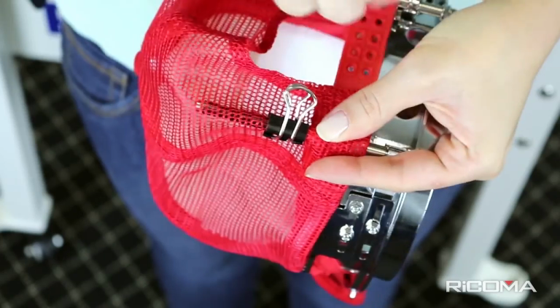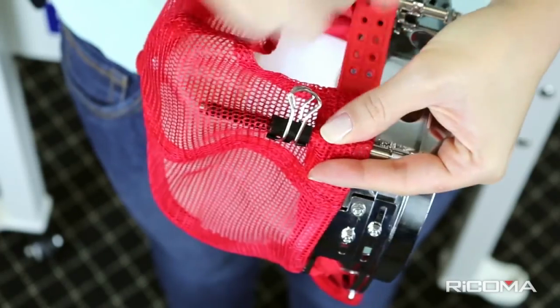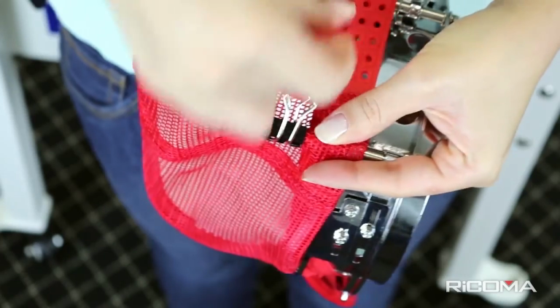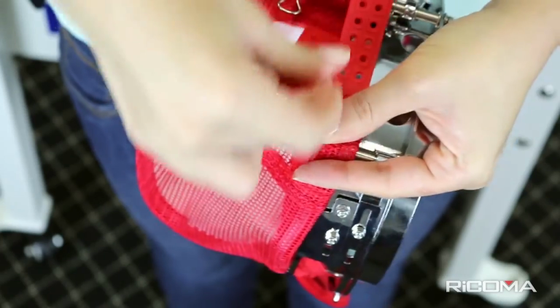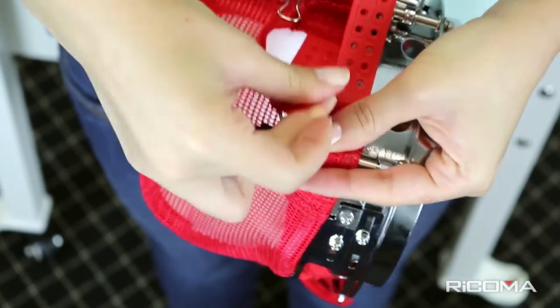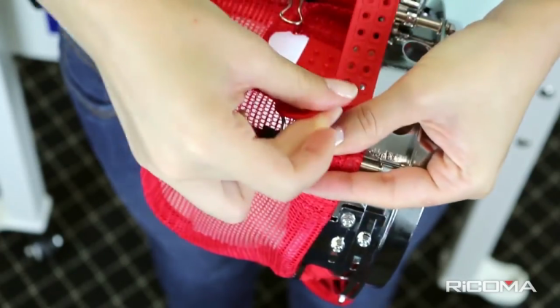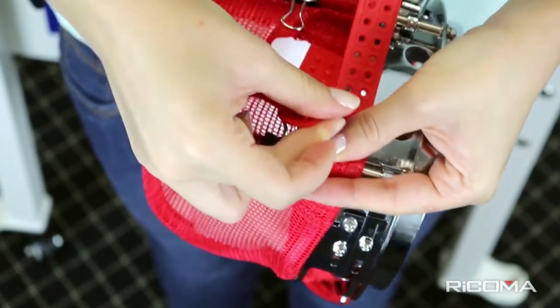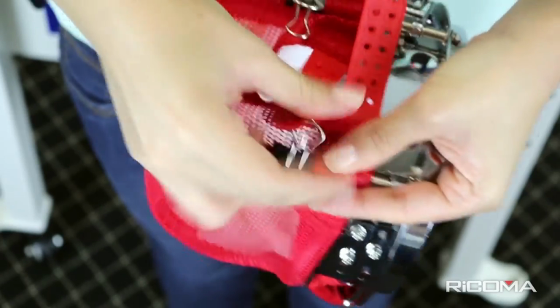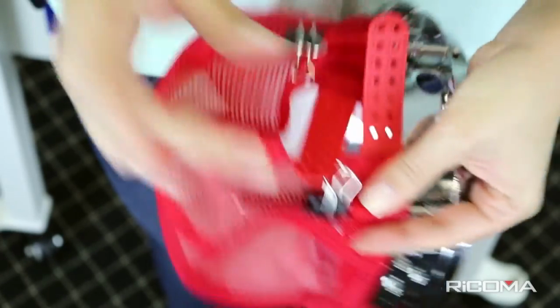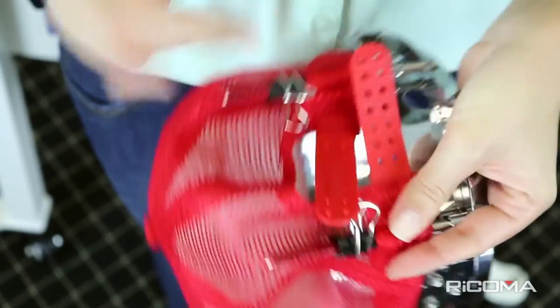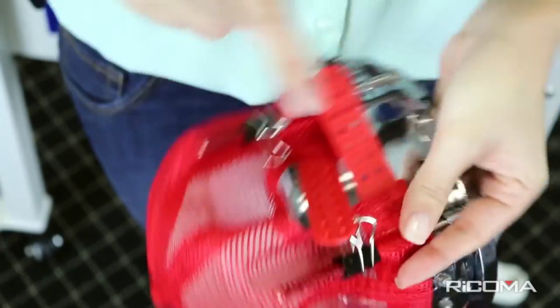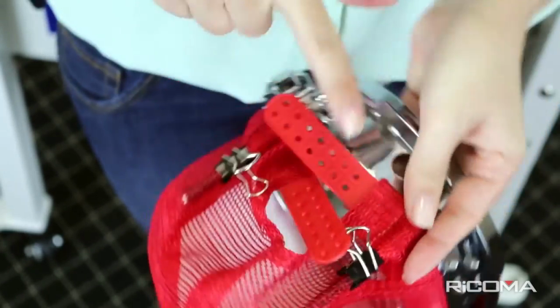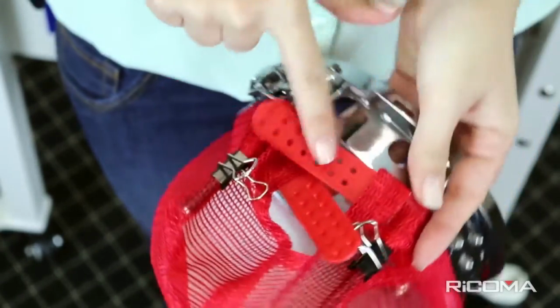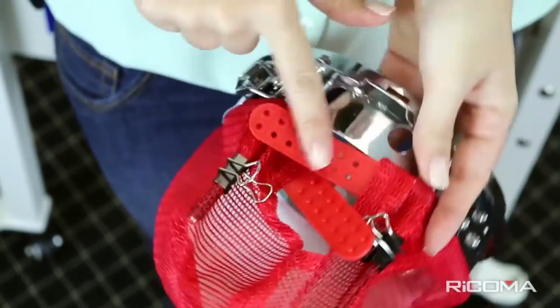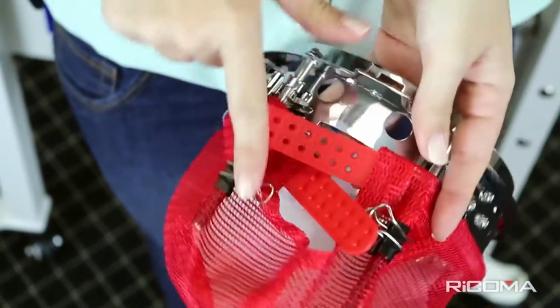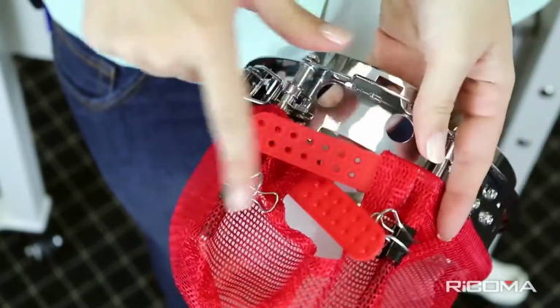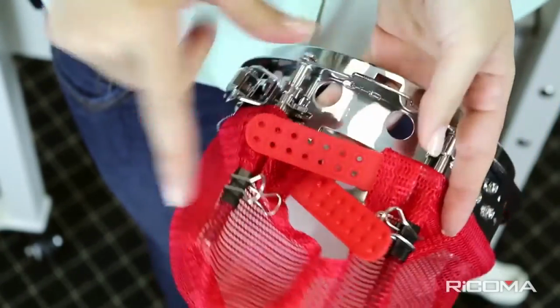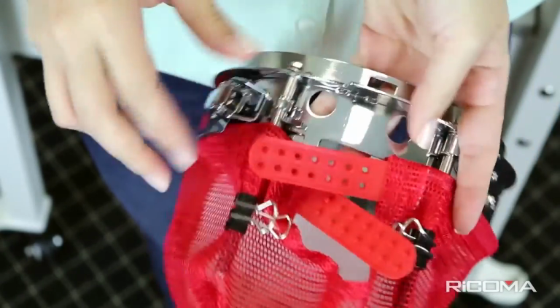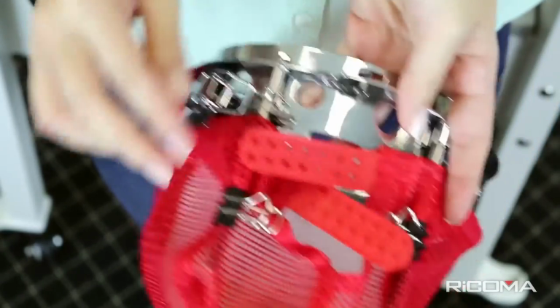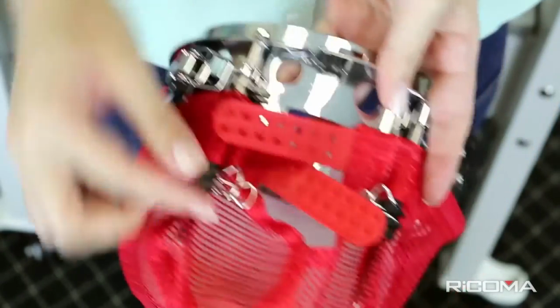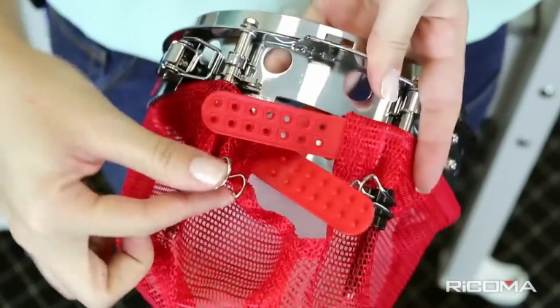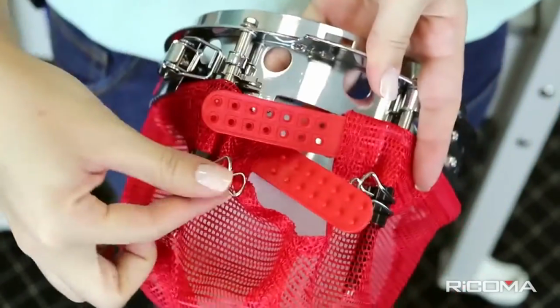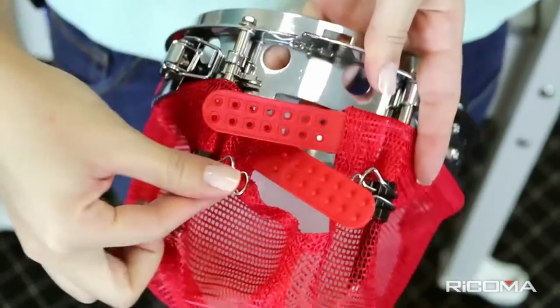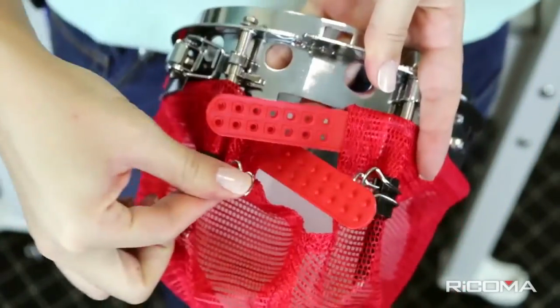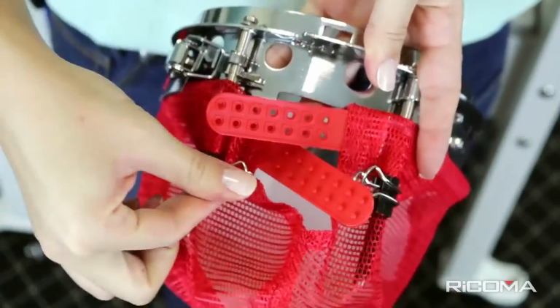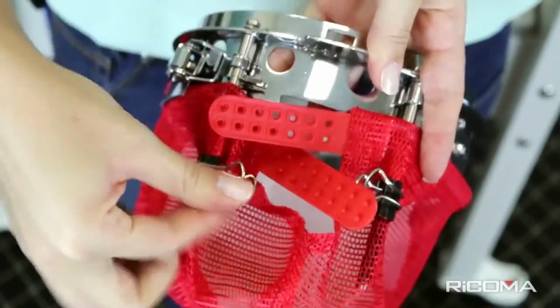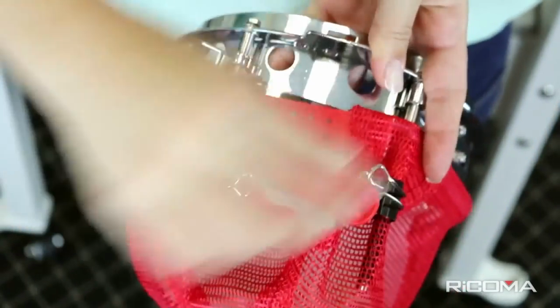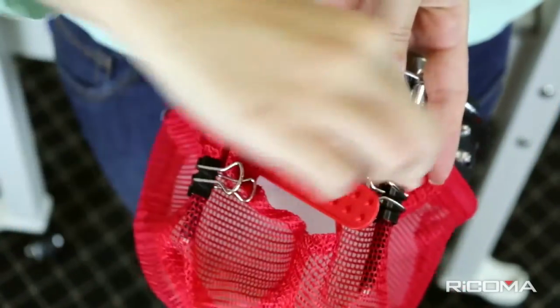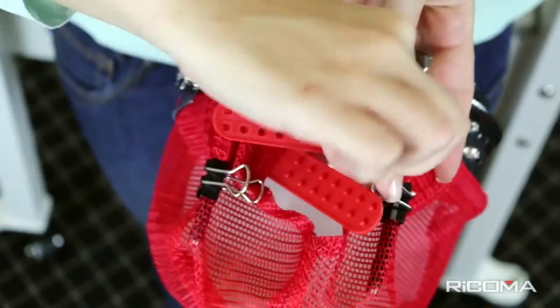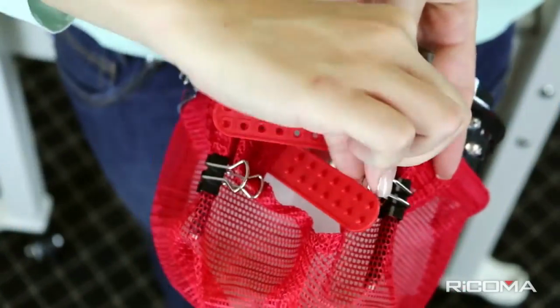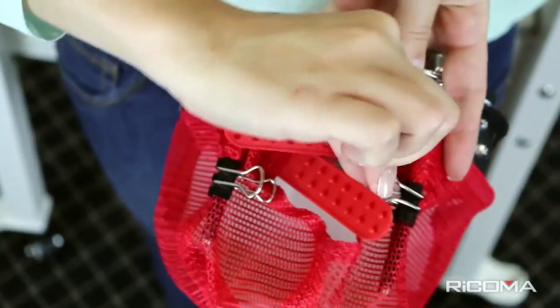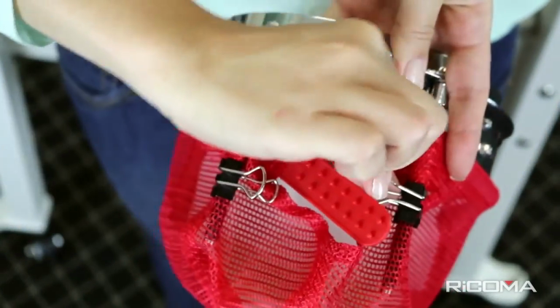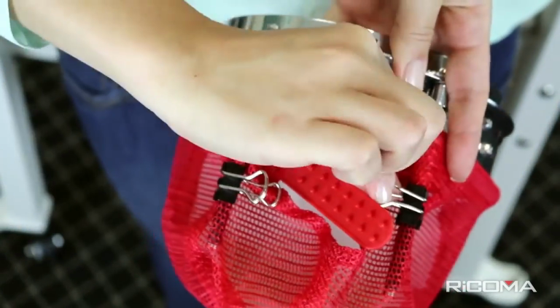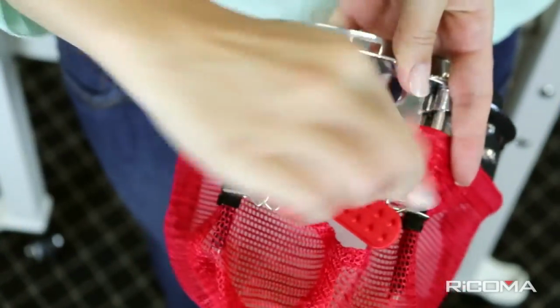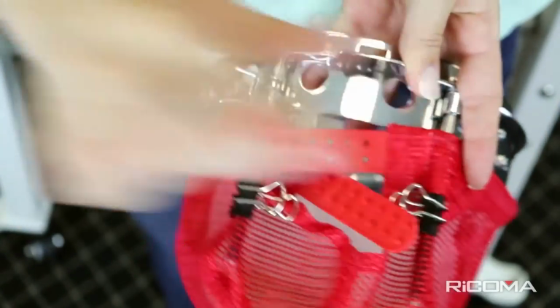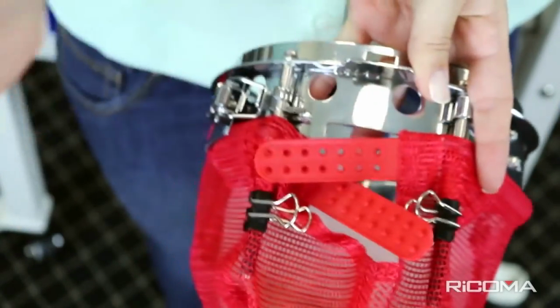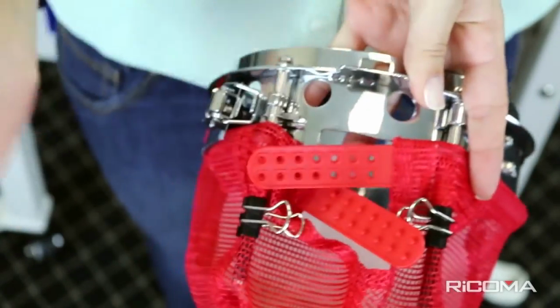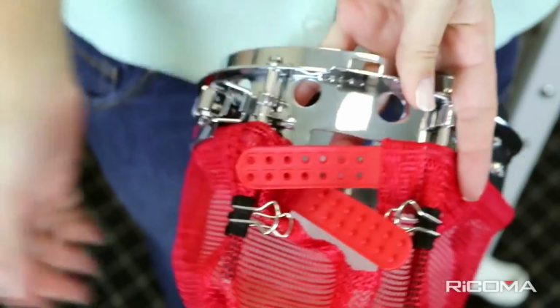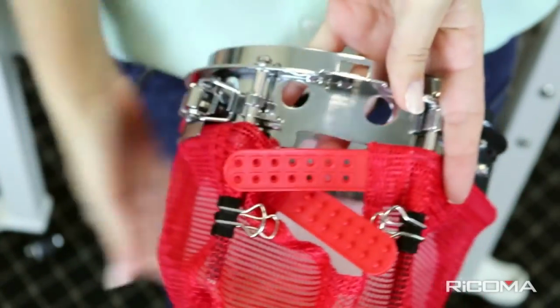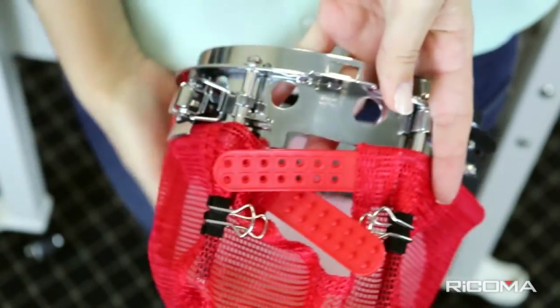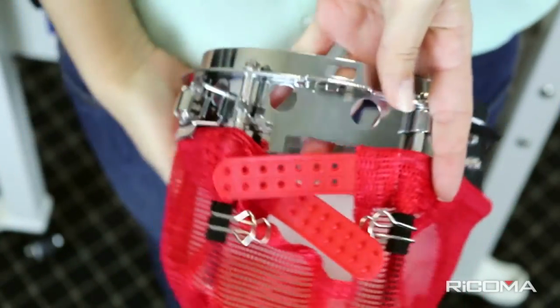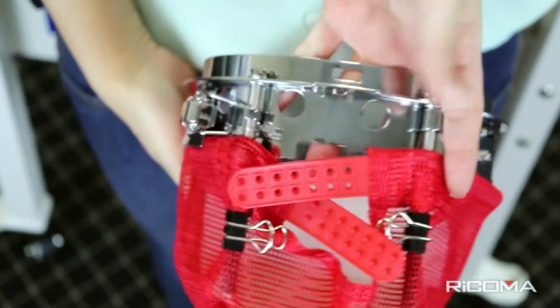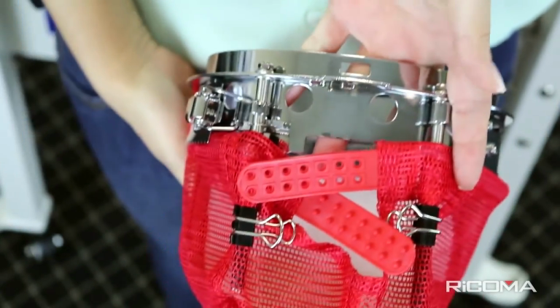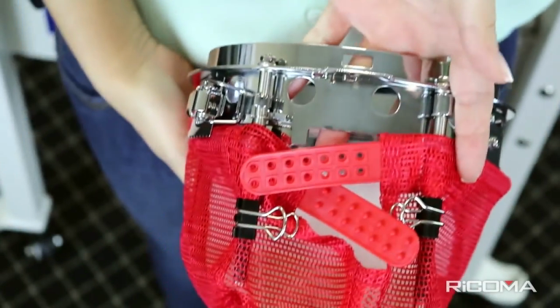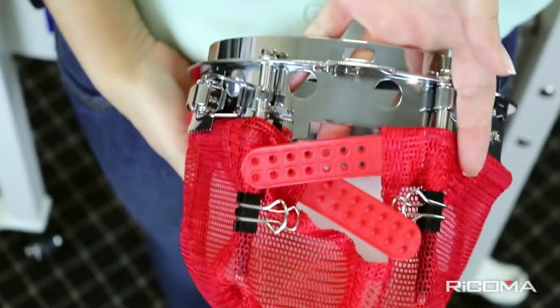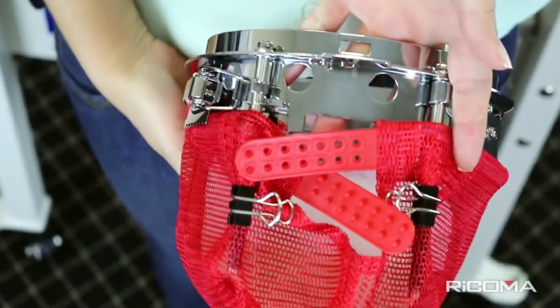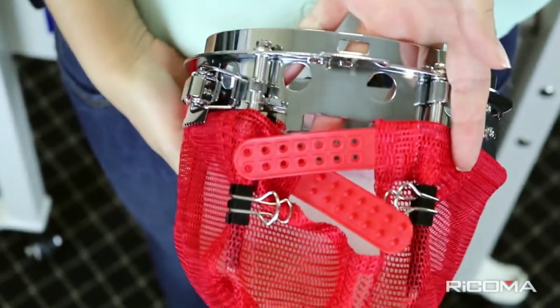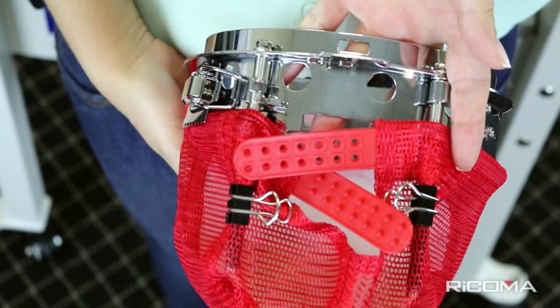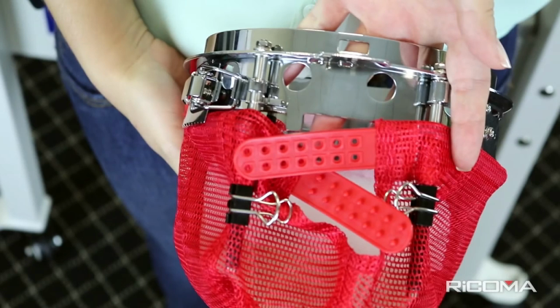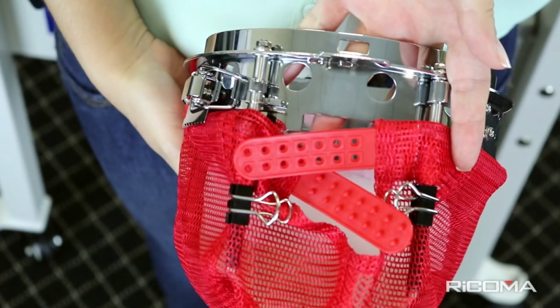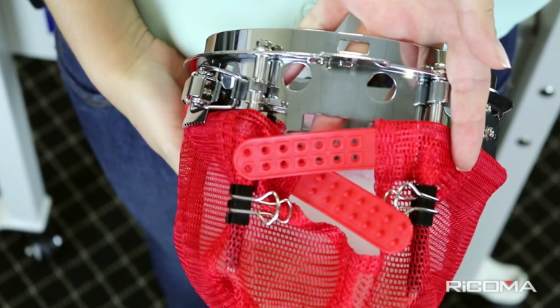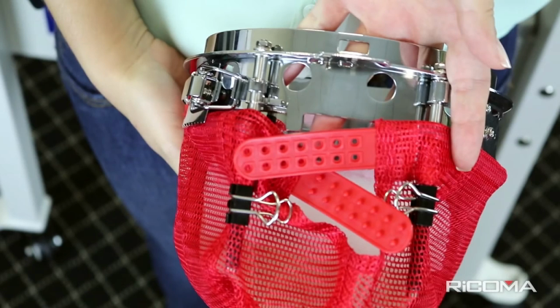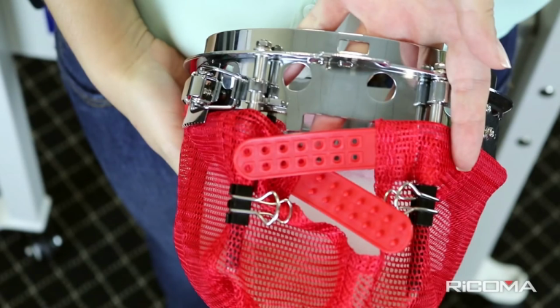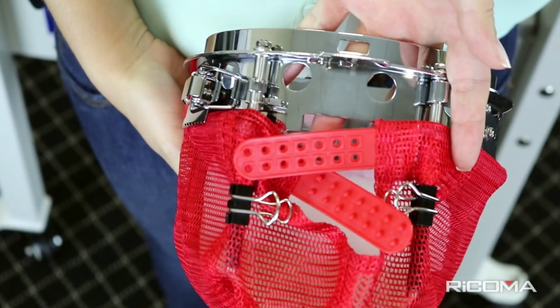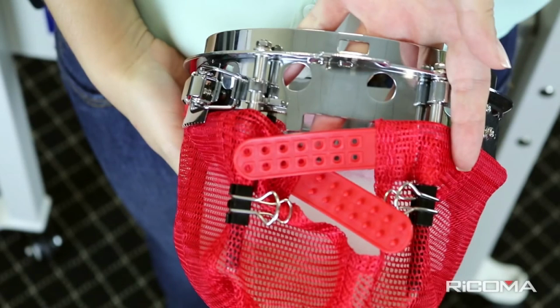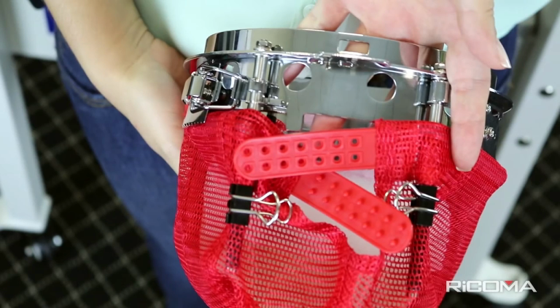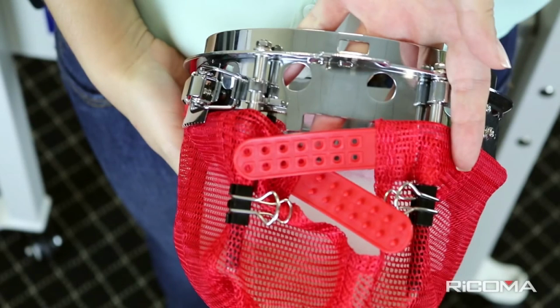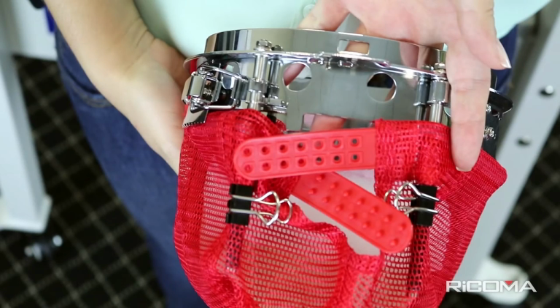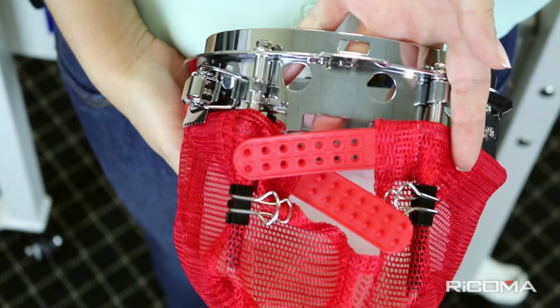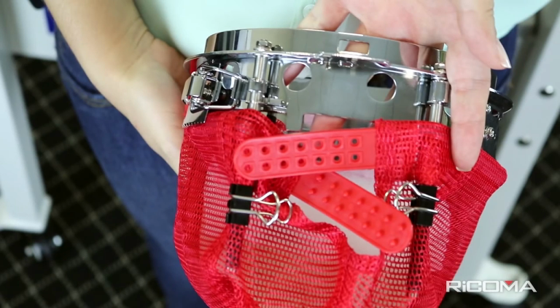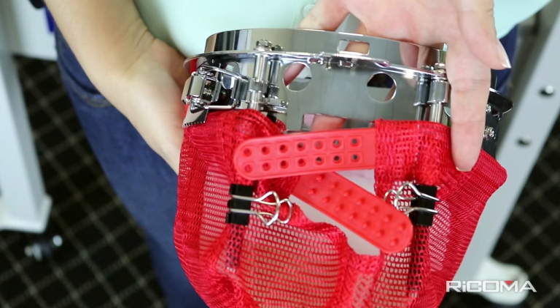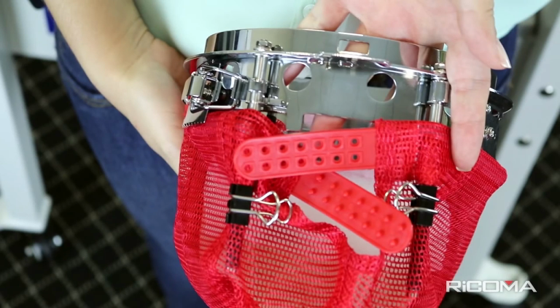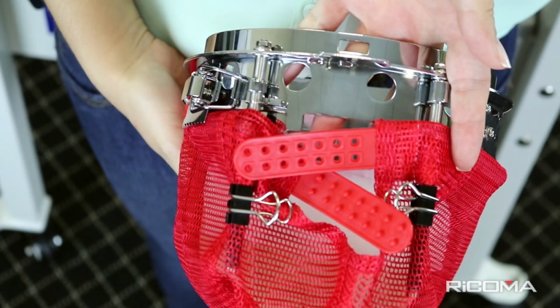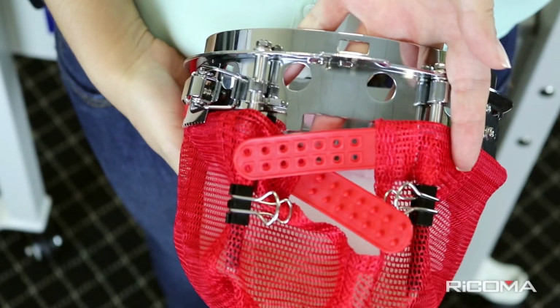If you're using an adjustable snapback cap as we are, you'll want to make sure the snapbacks are positioned outside of the cap.